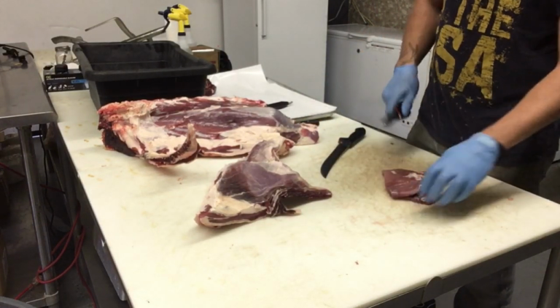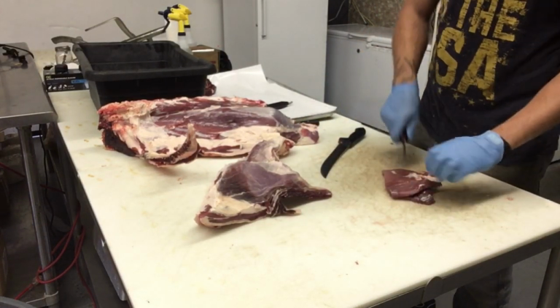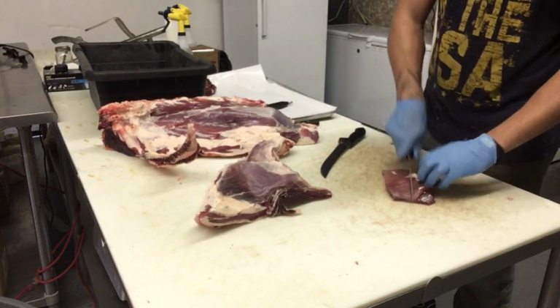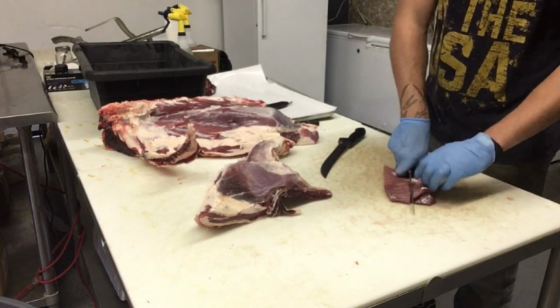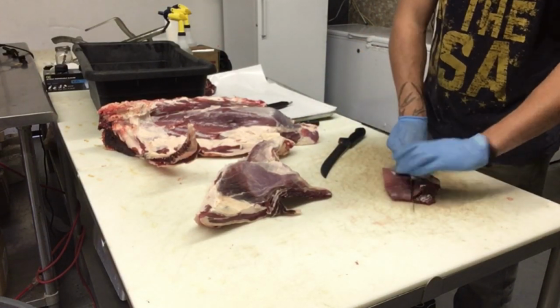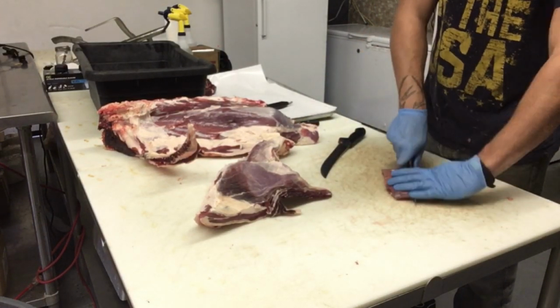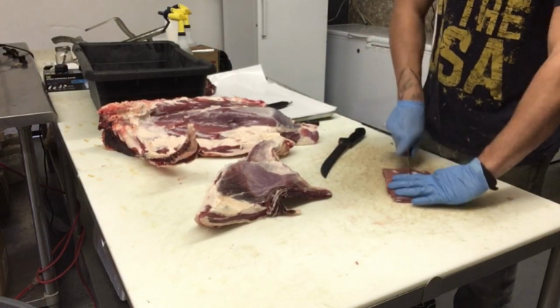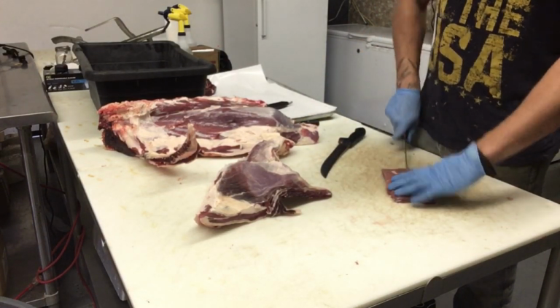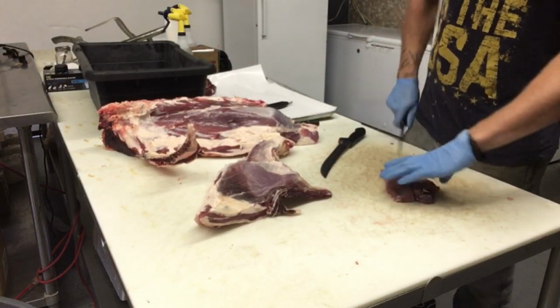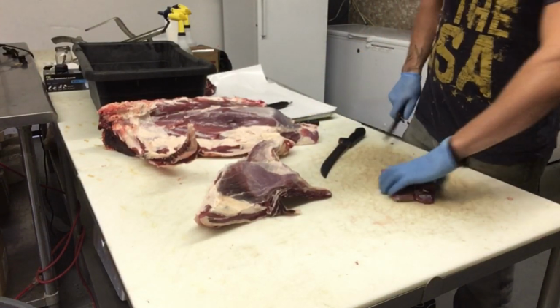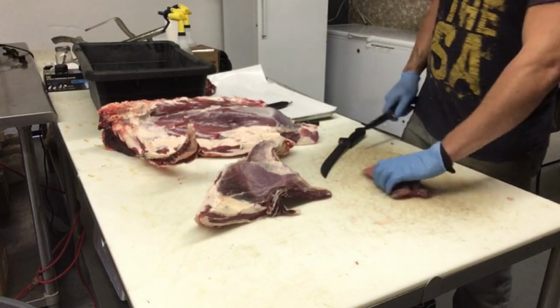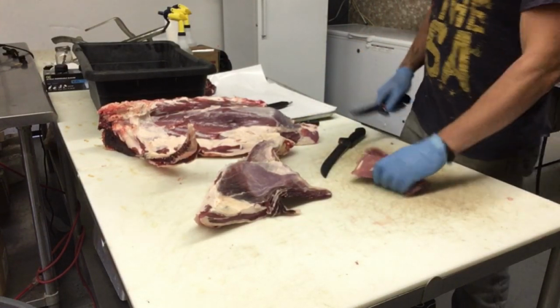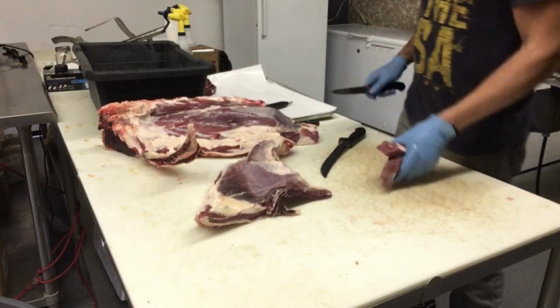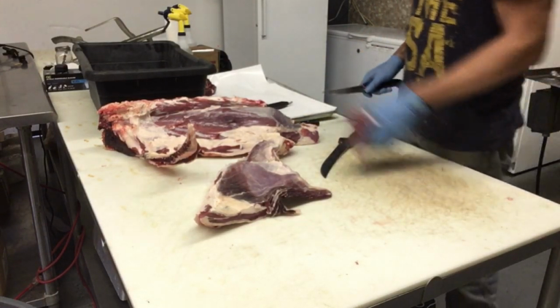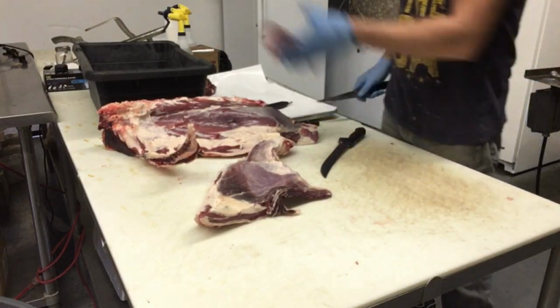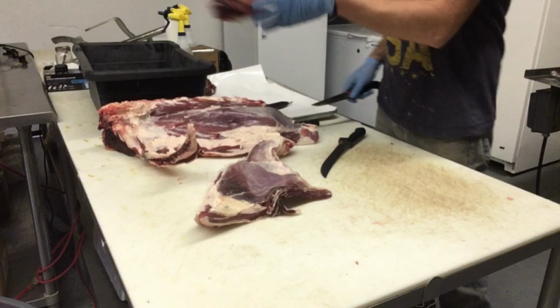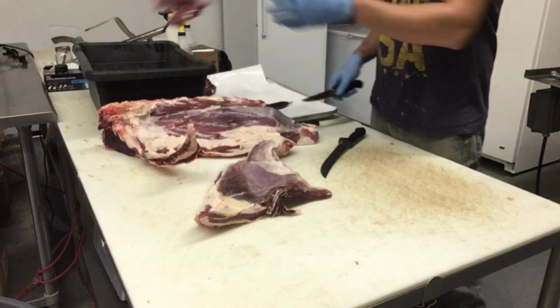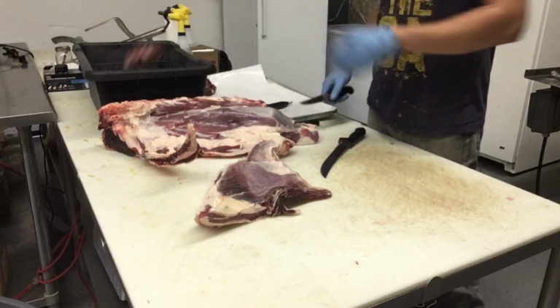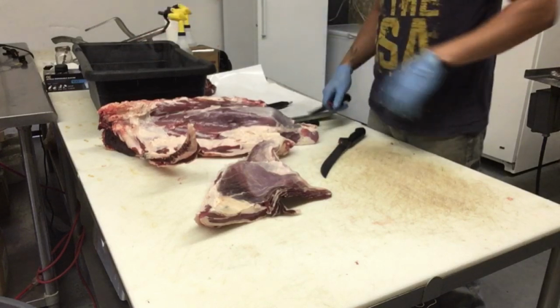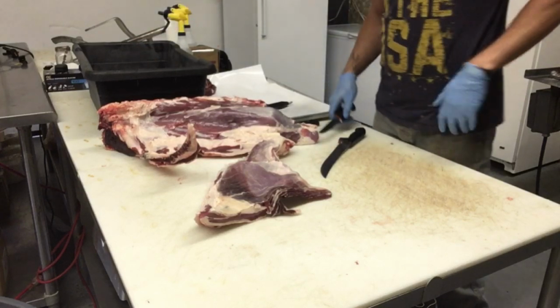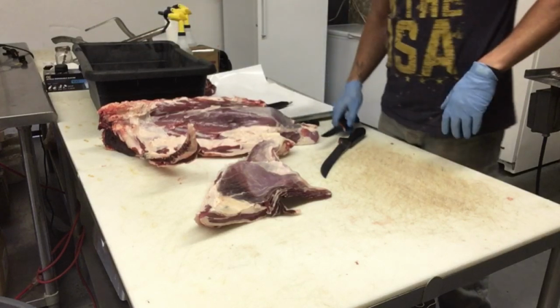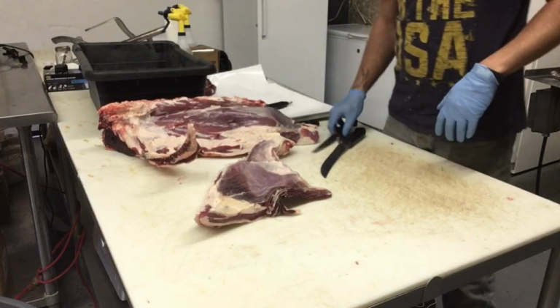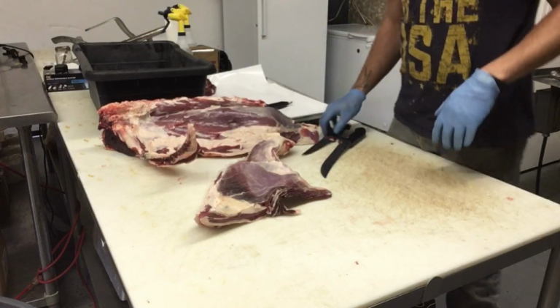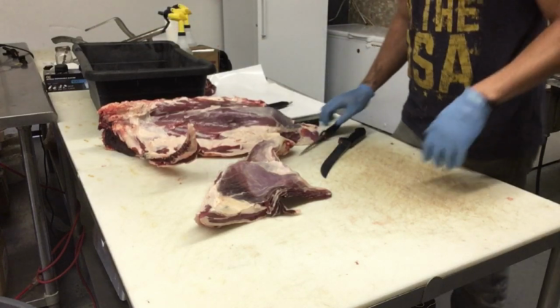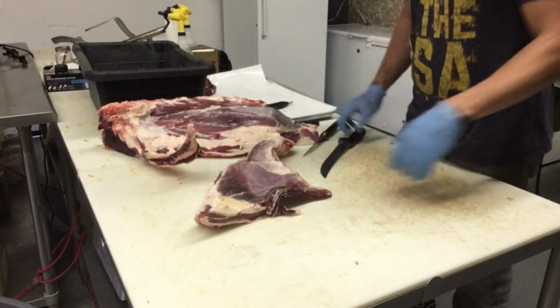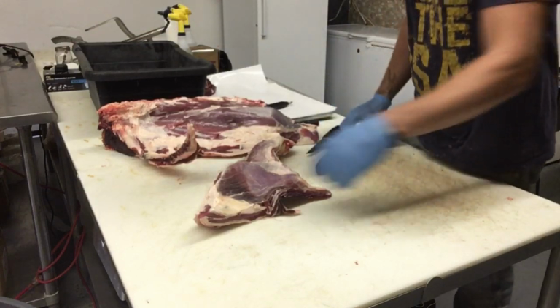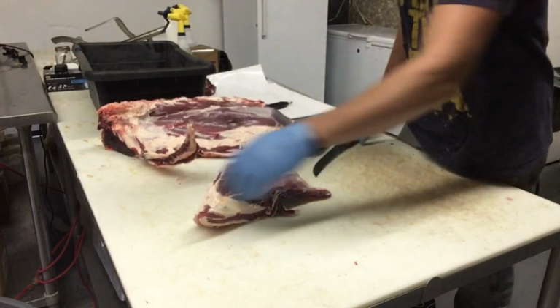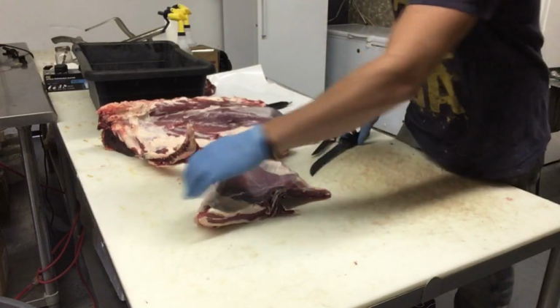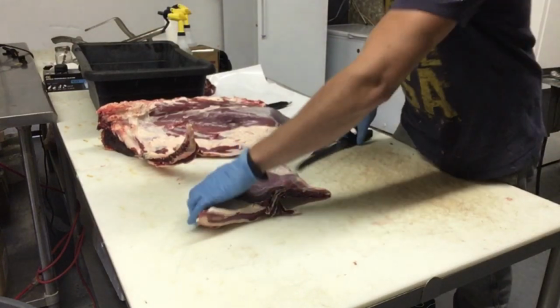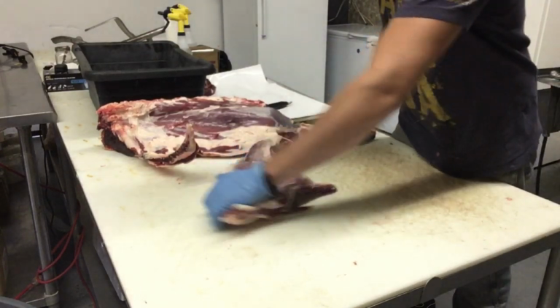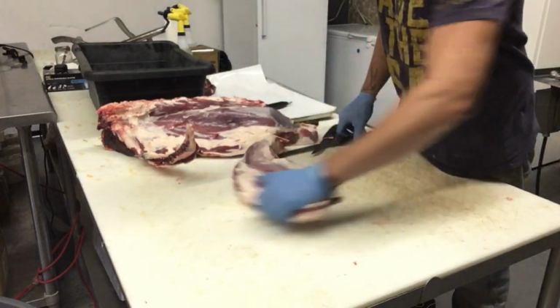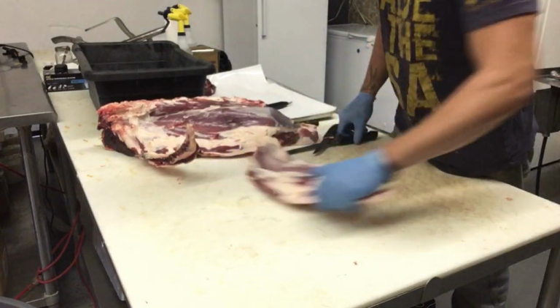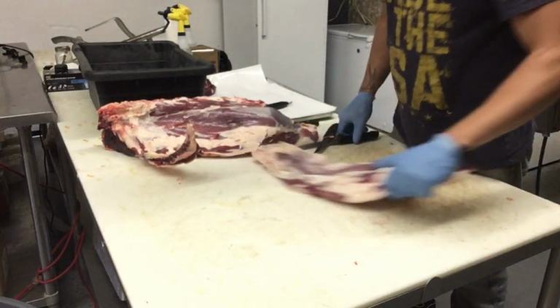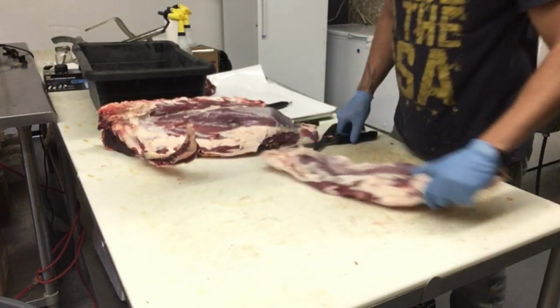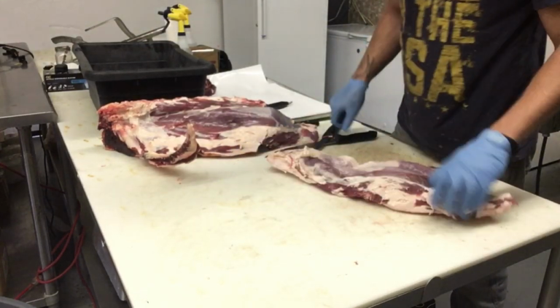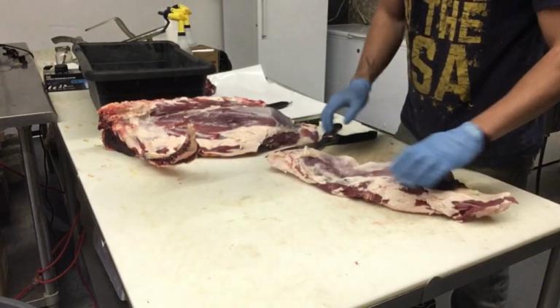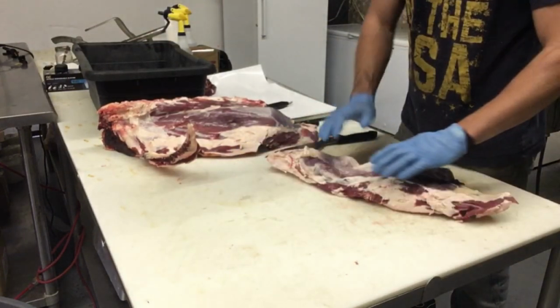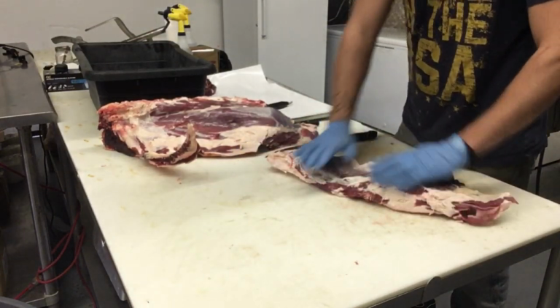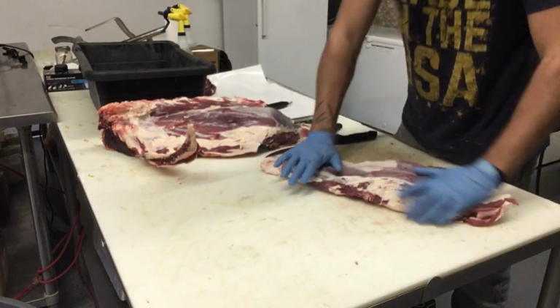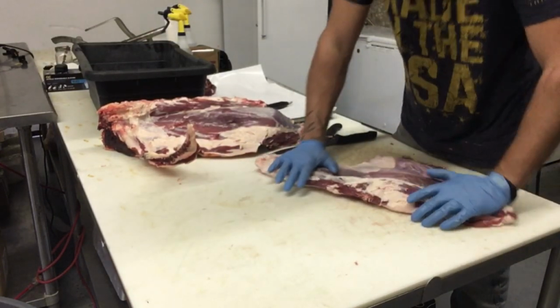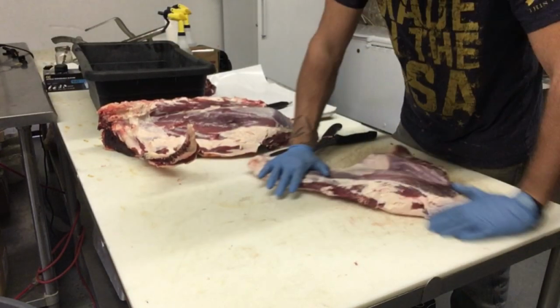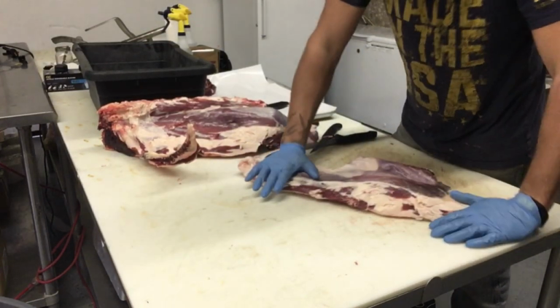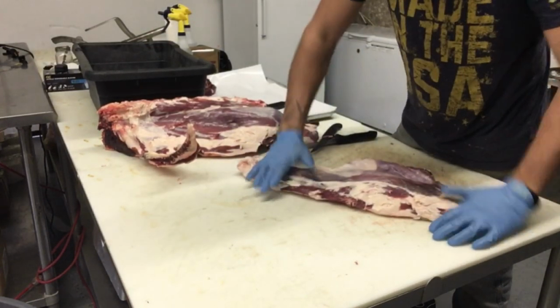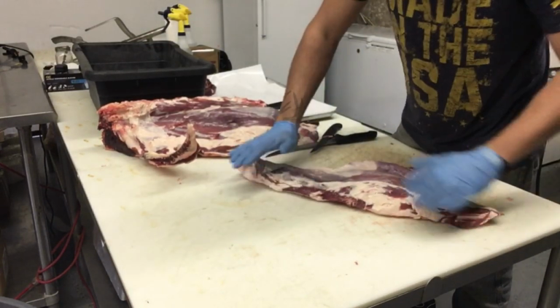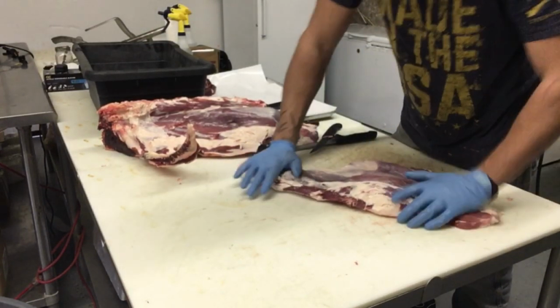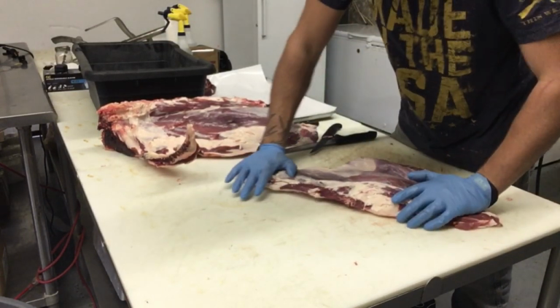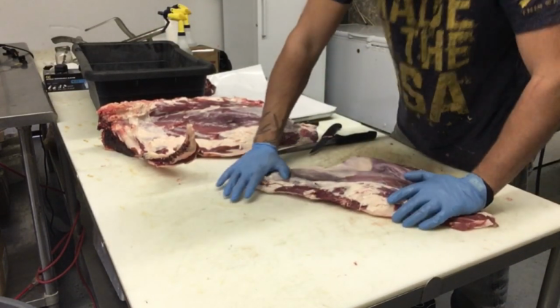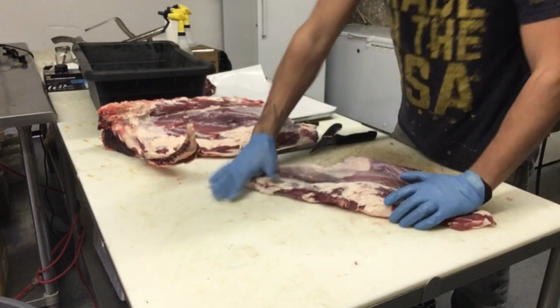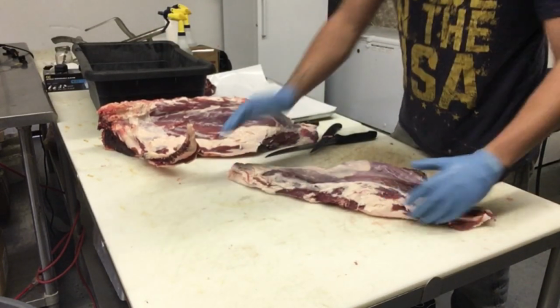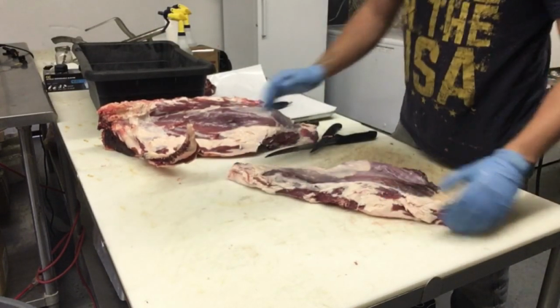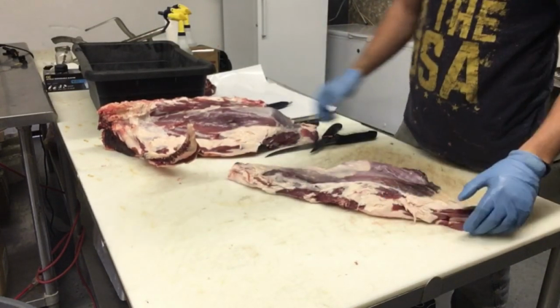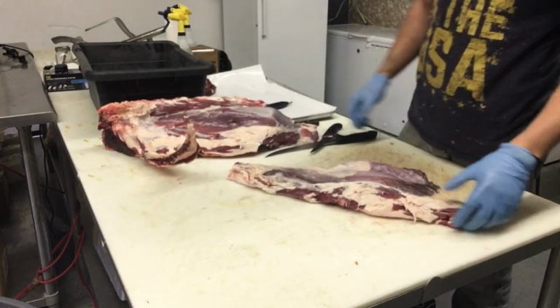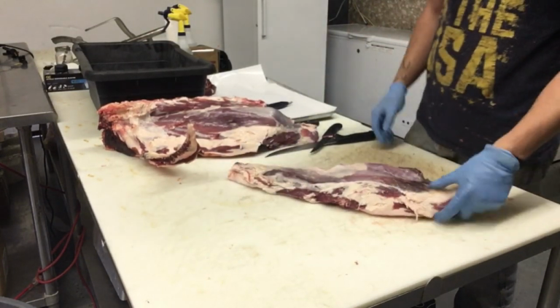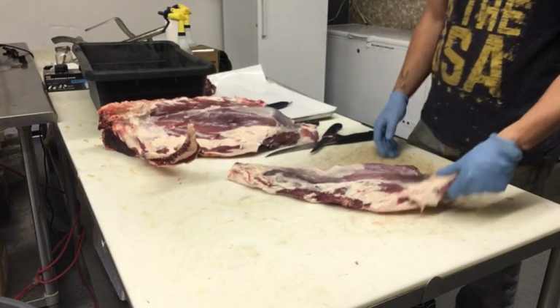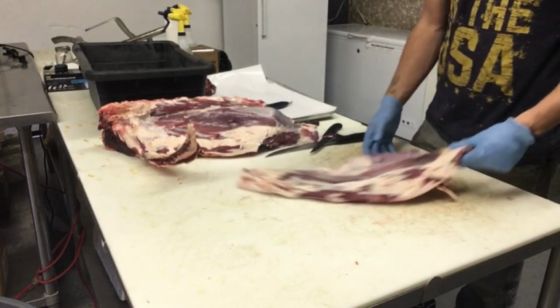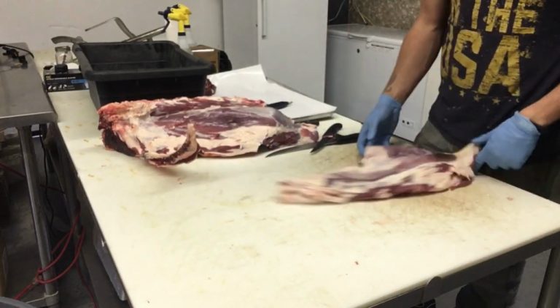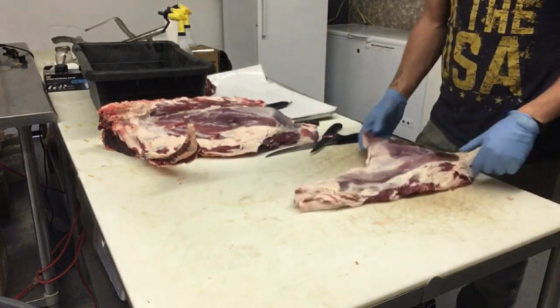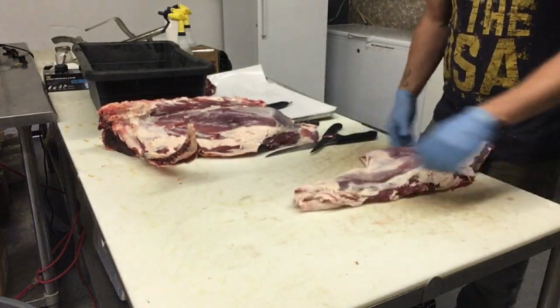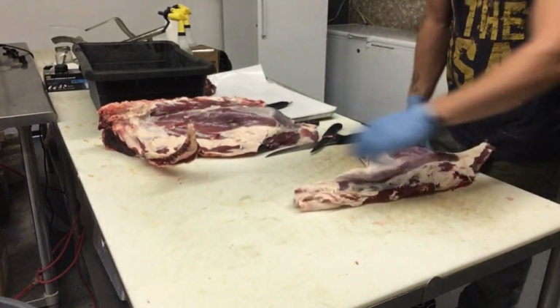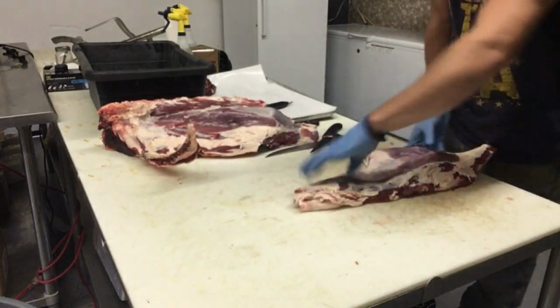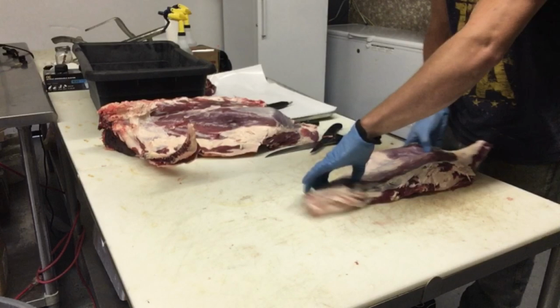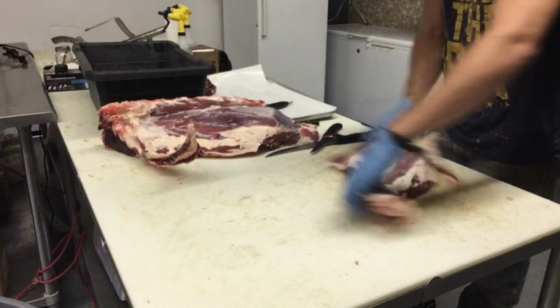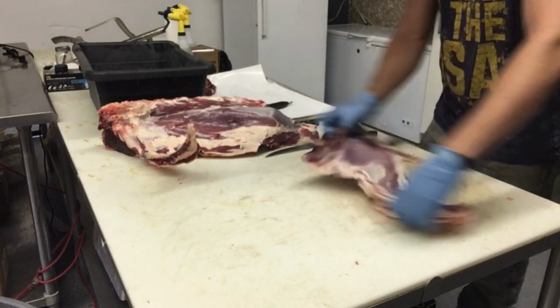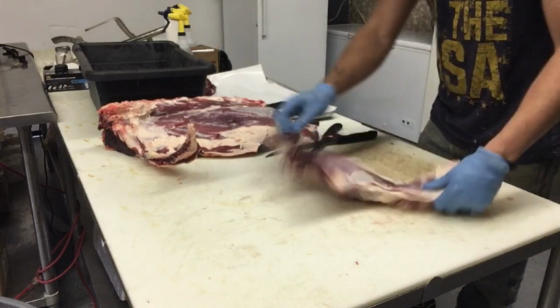There's your flank steak — use that for fajitas, toss it on the grill, it is delicious. This customer would like it as hamburger, so there it goes.